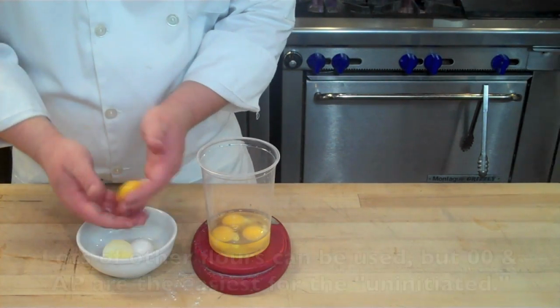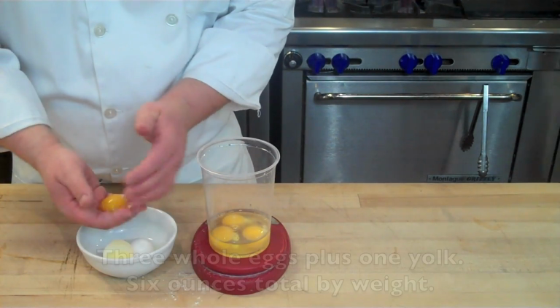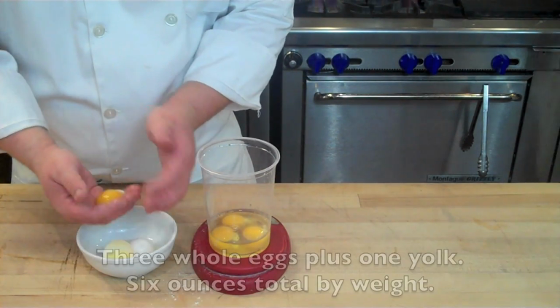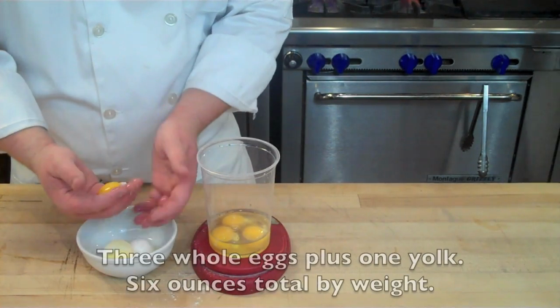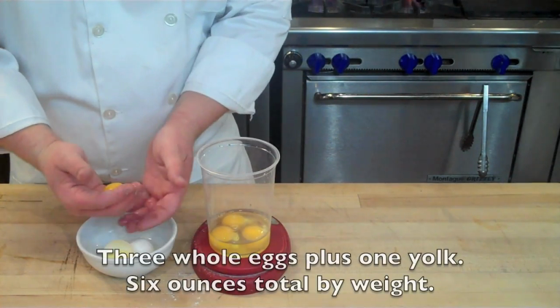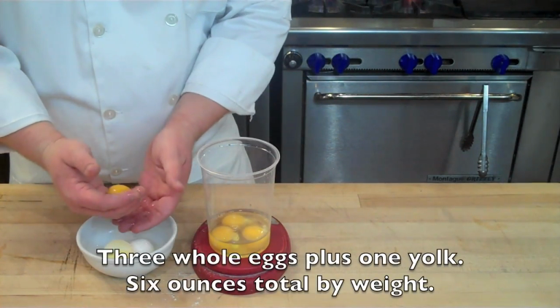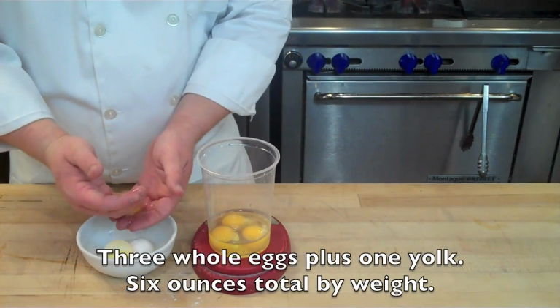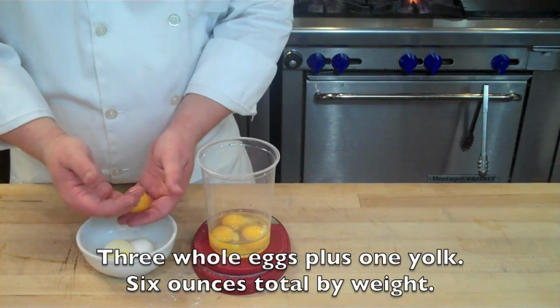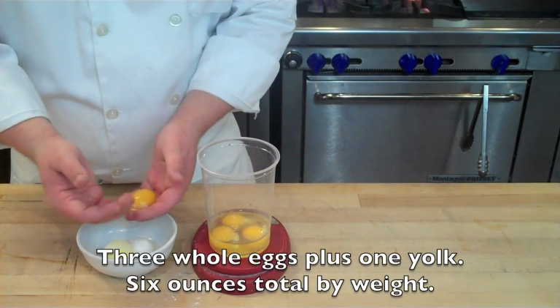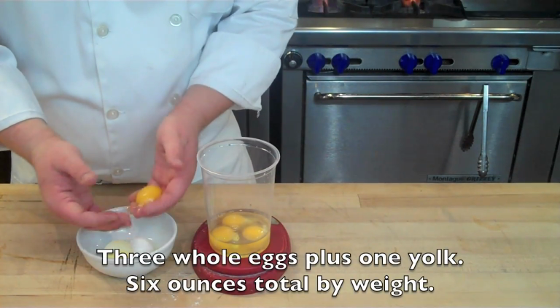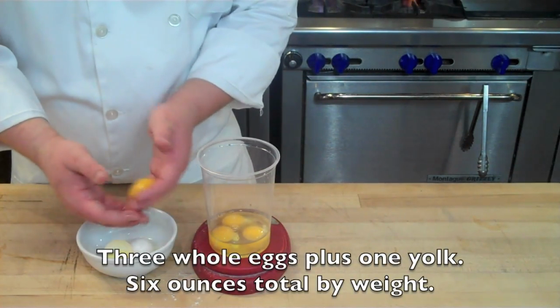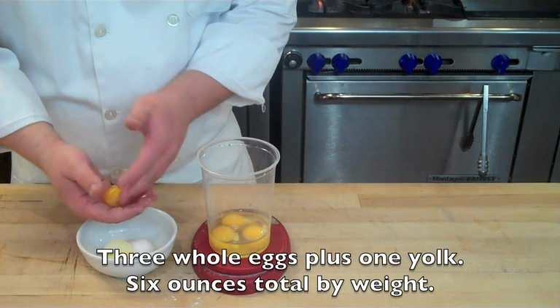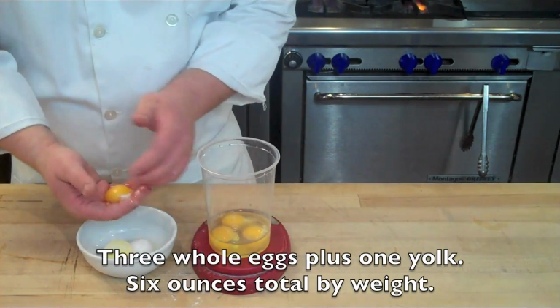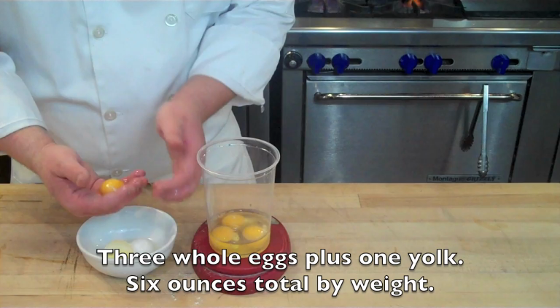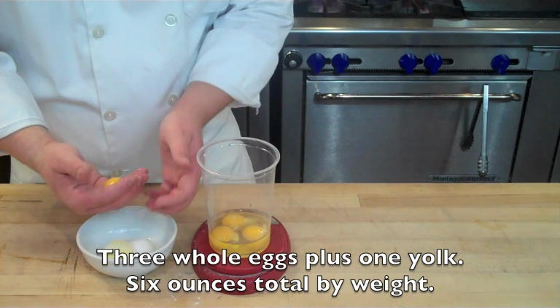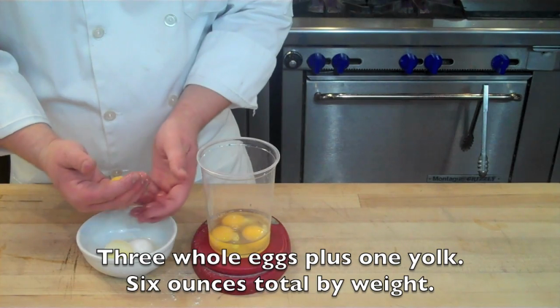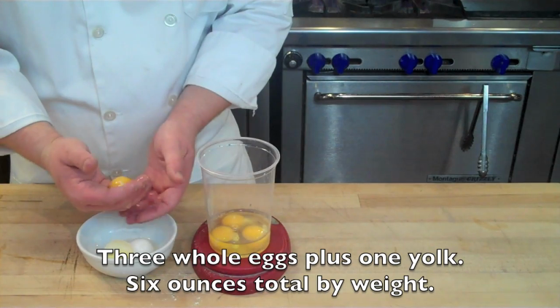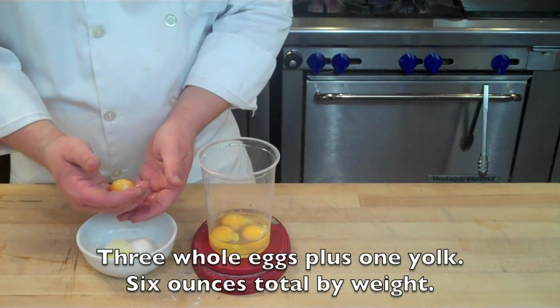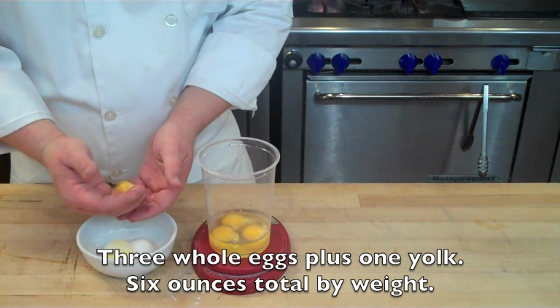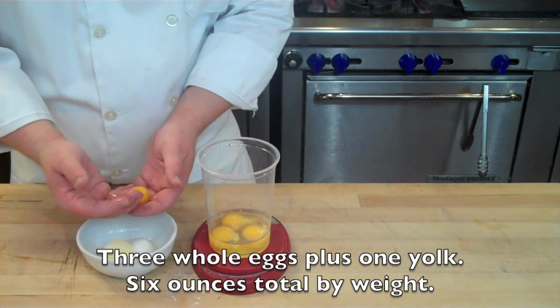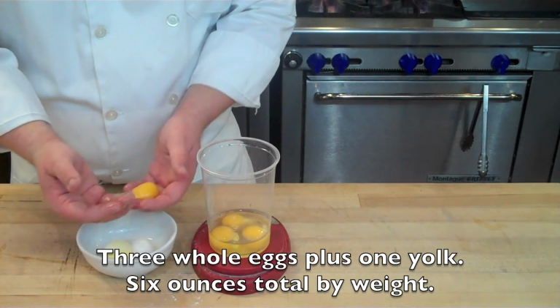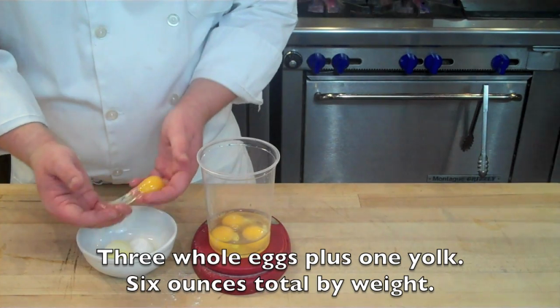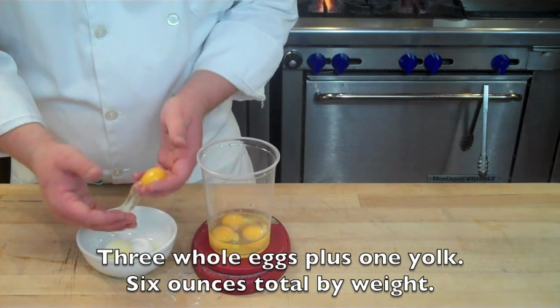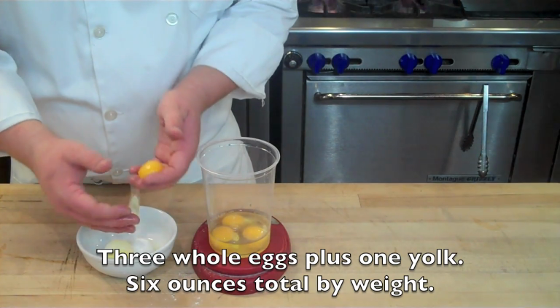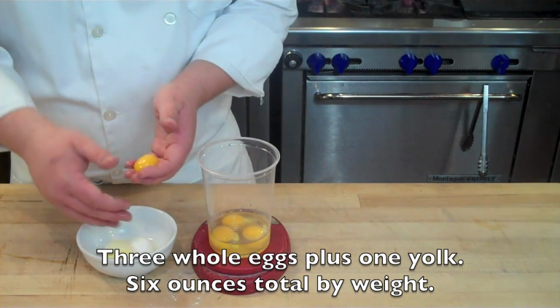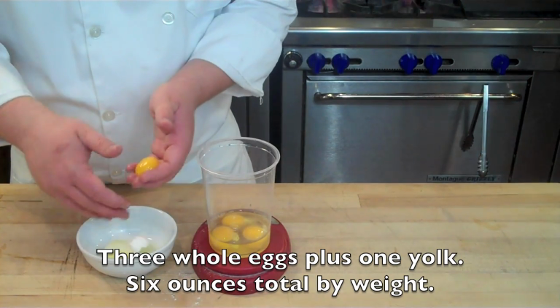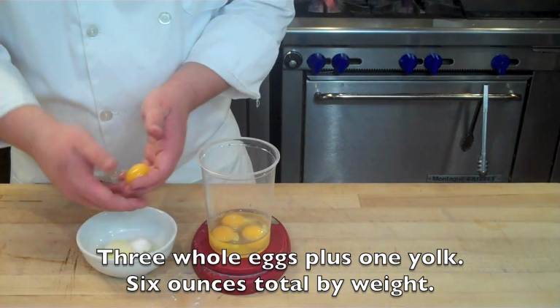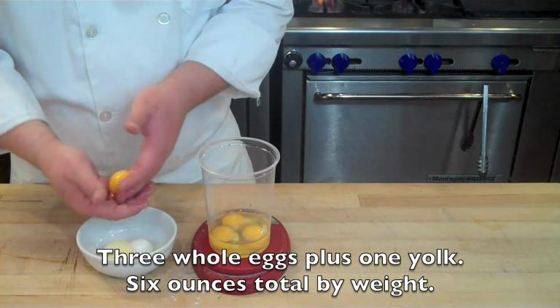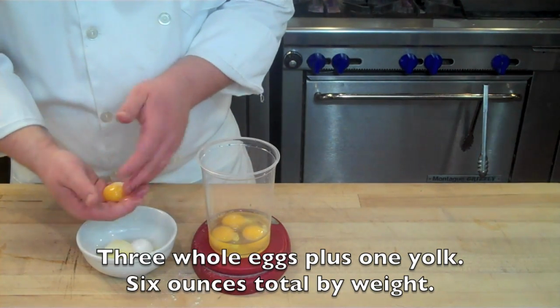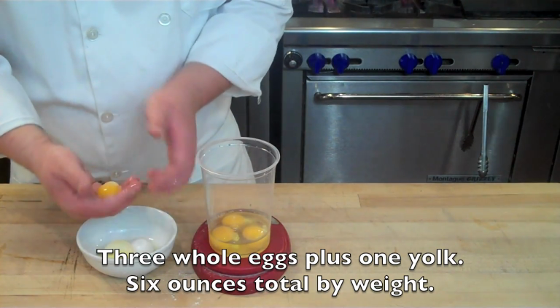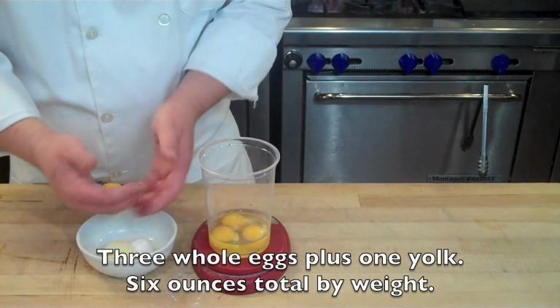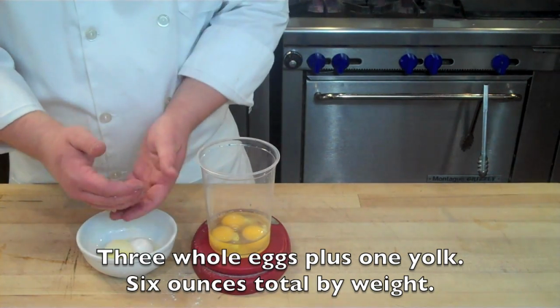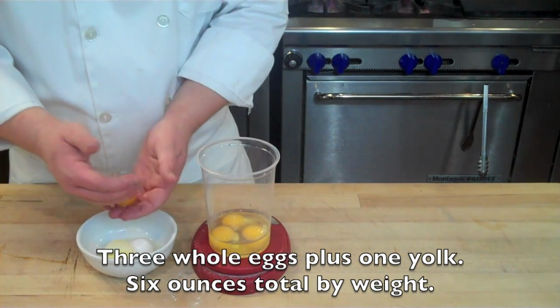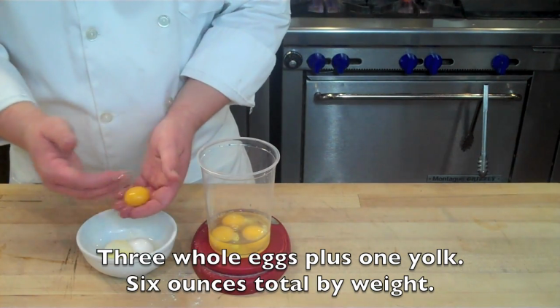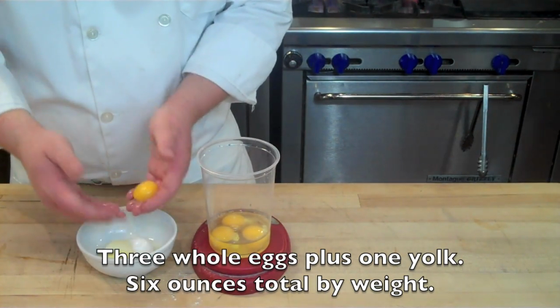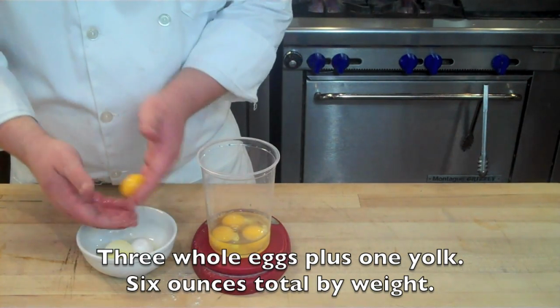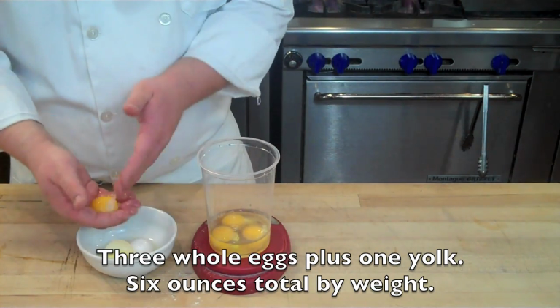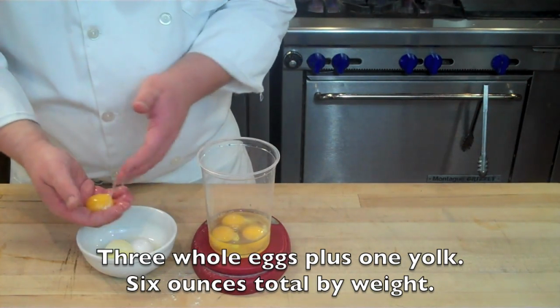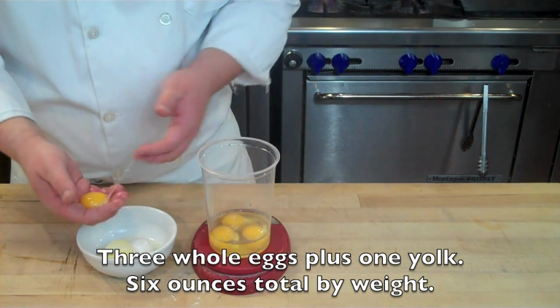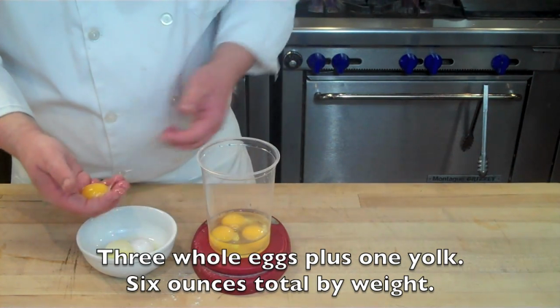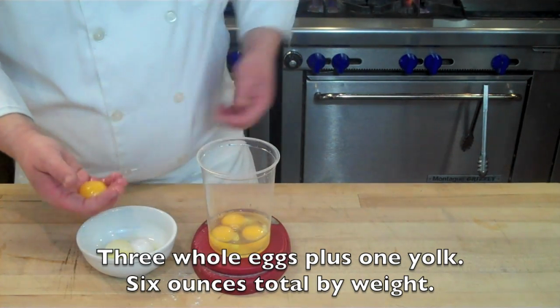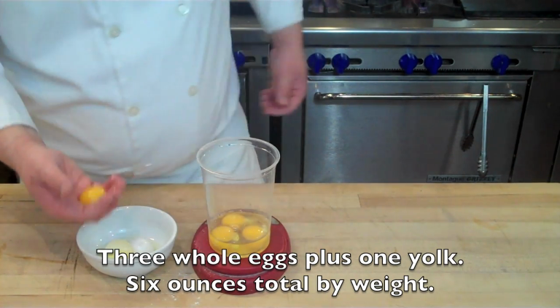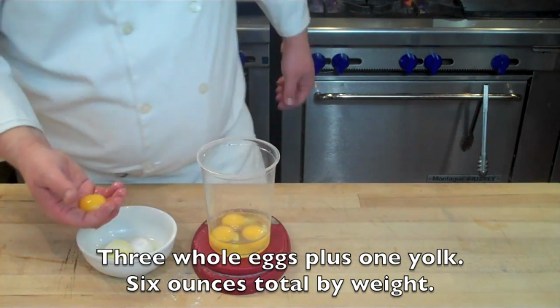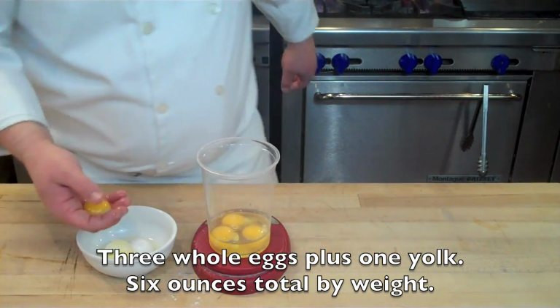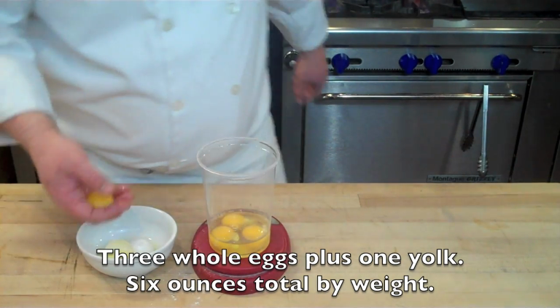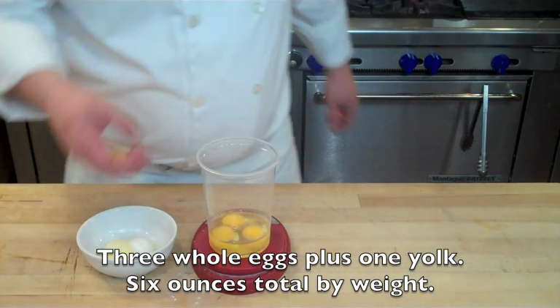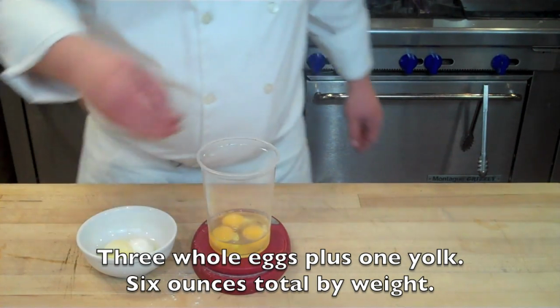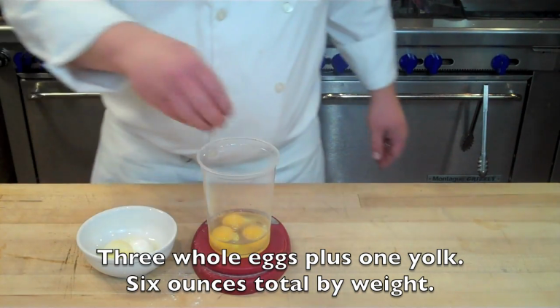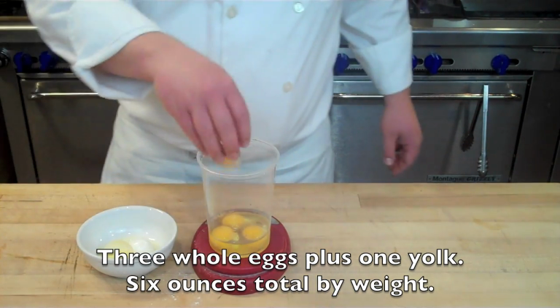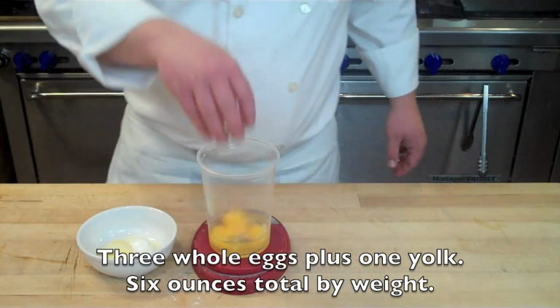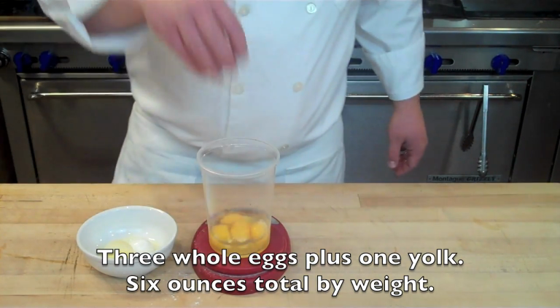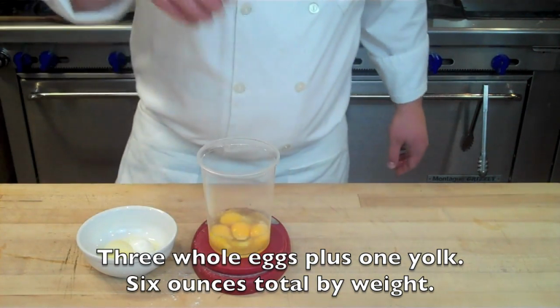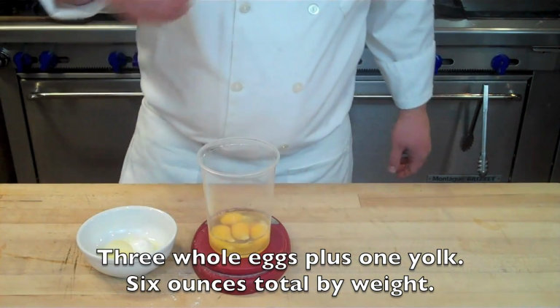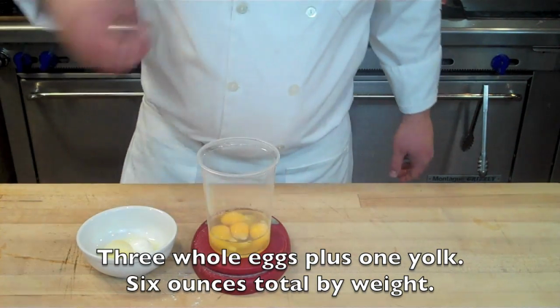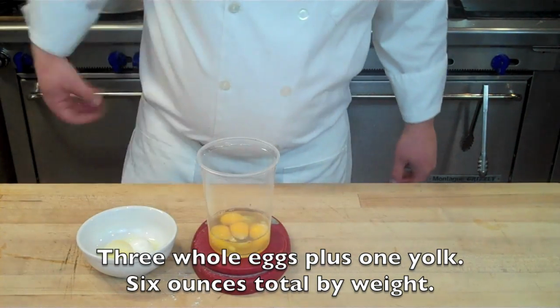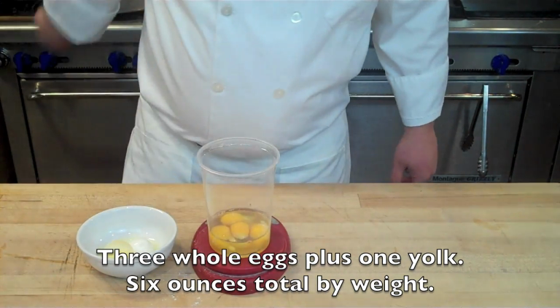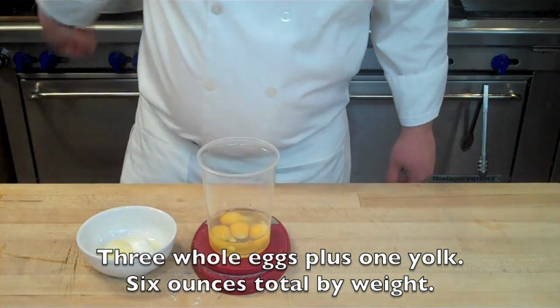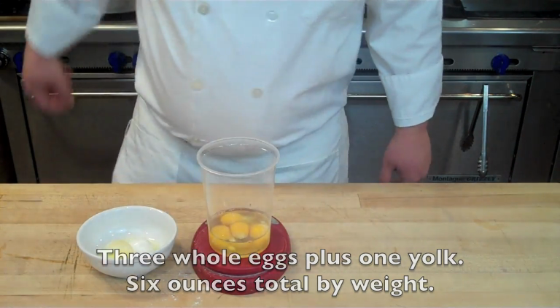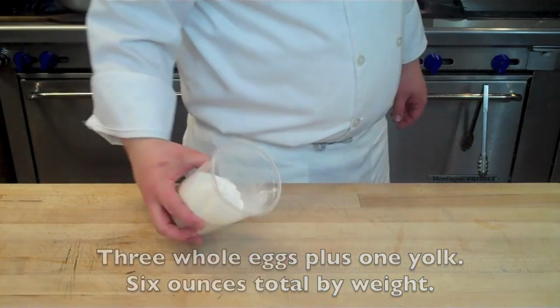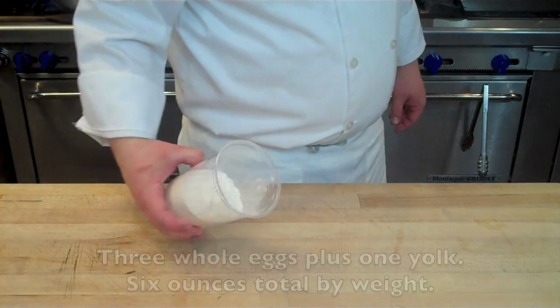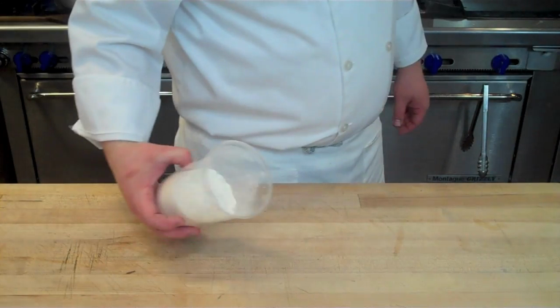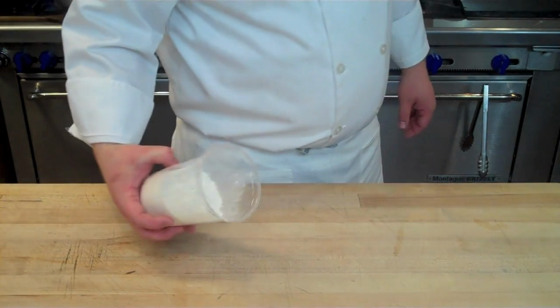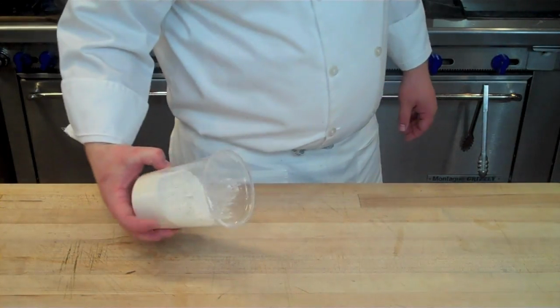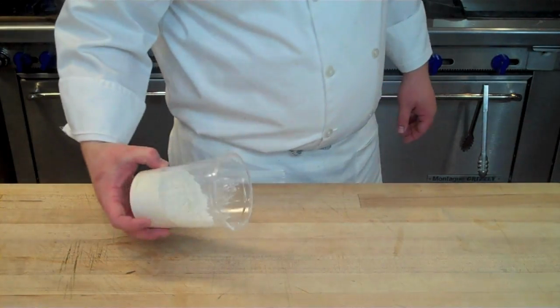To this, I'm going to add three whole eggs plus one yolk. Together with the eggs, that will total six ounces by weight.